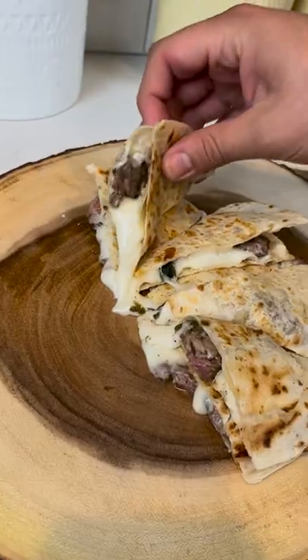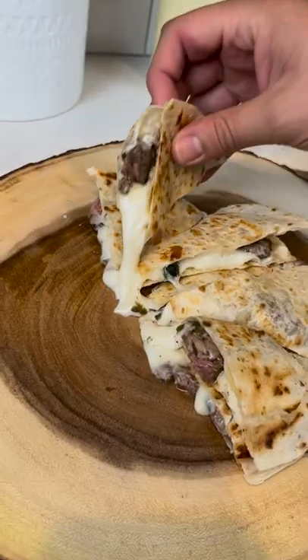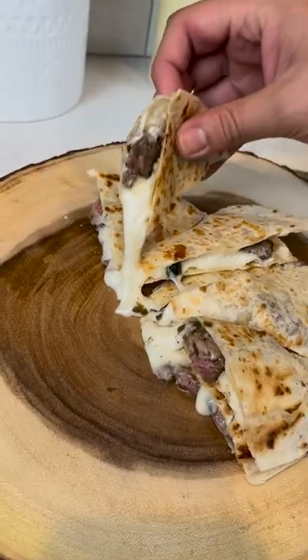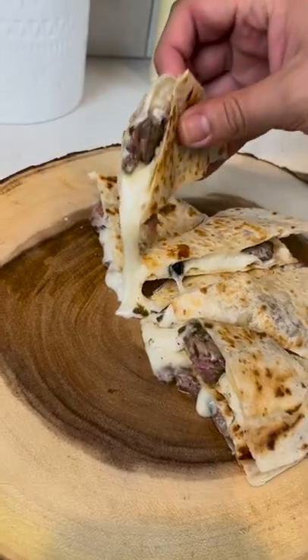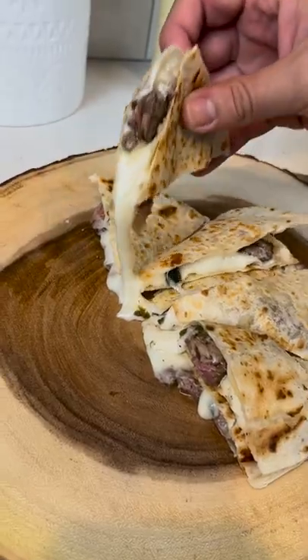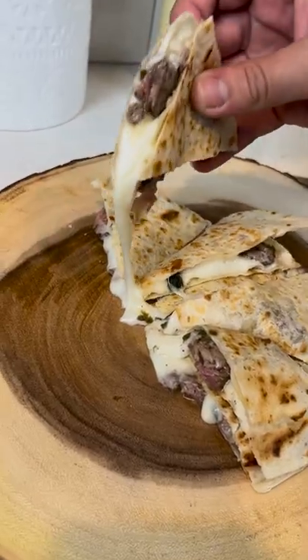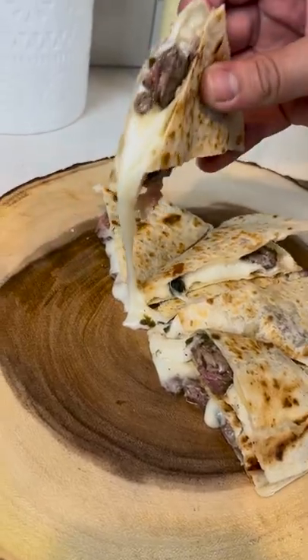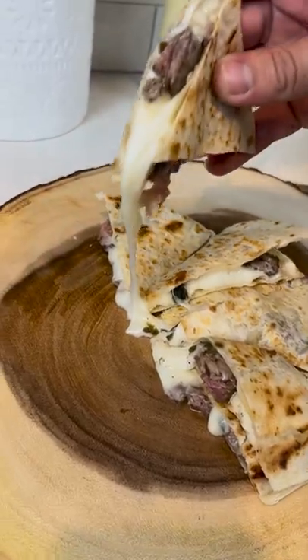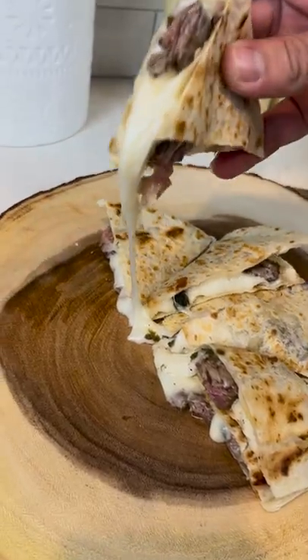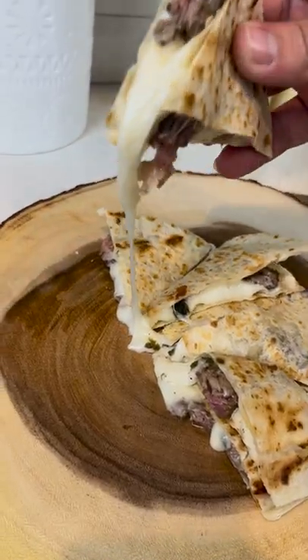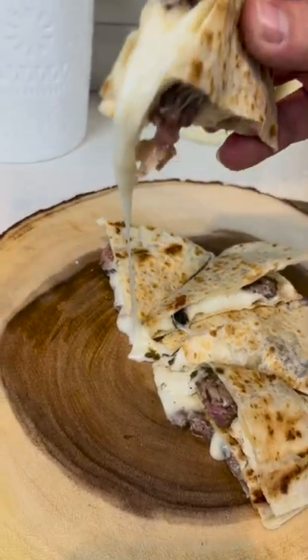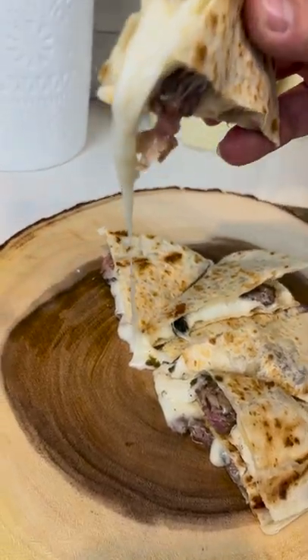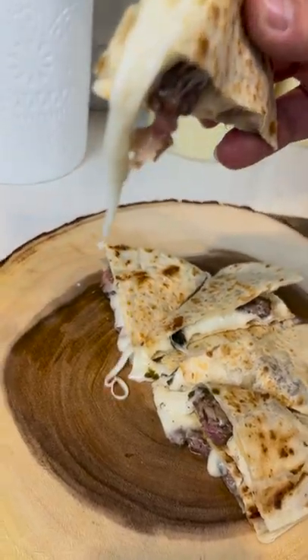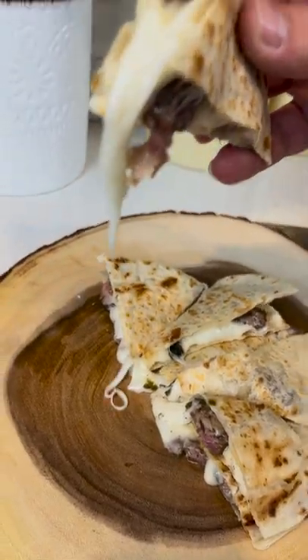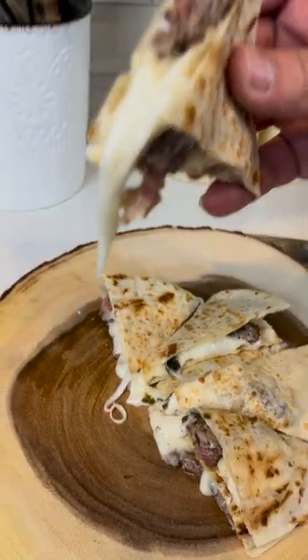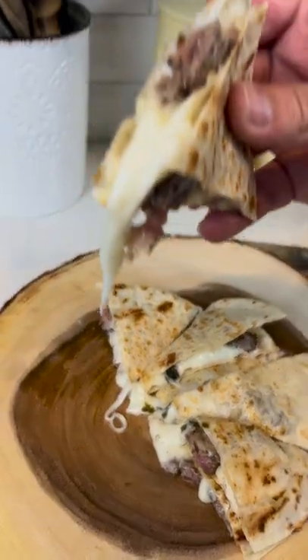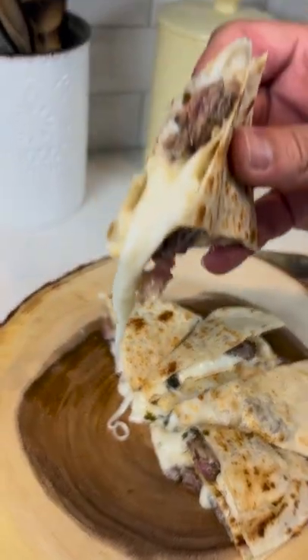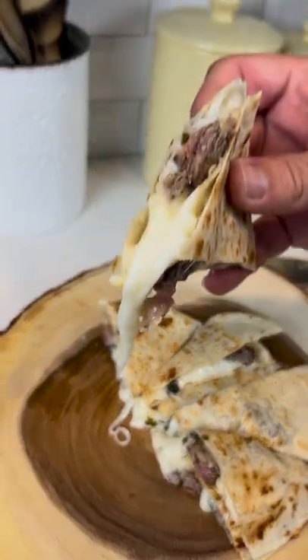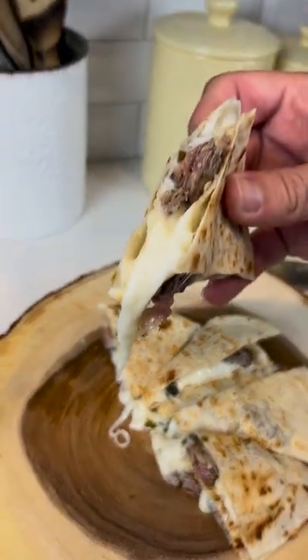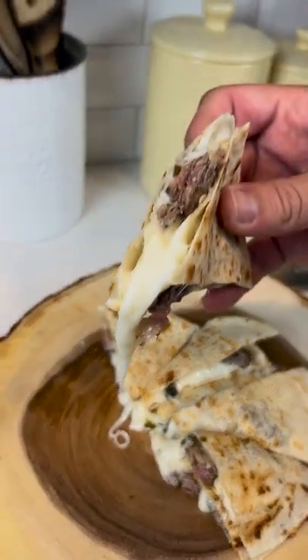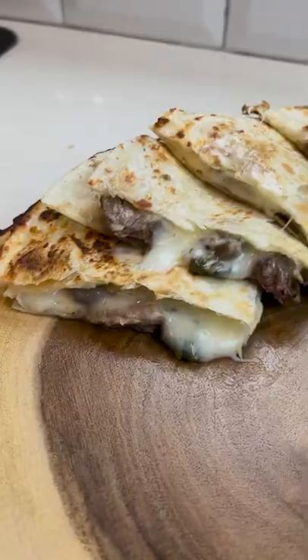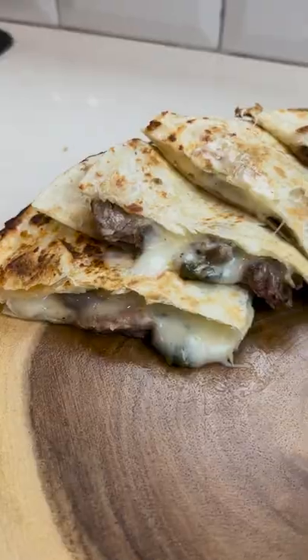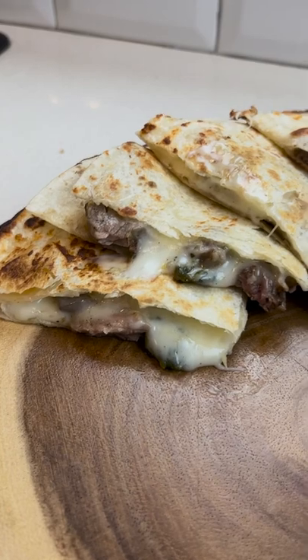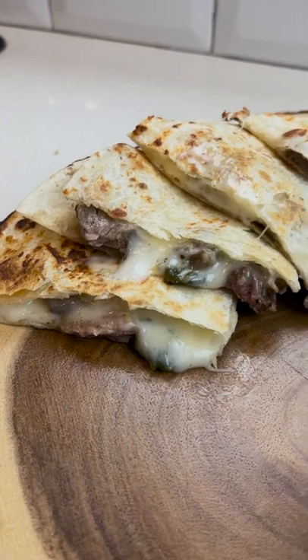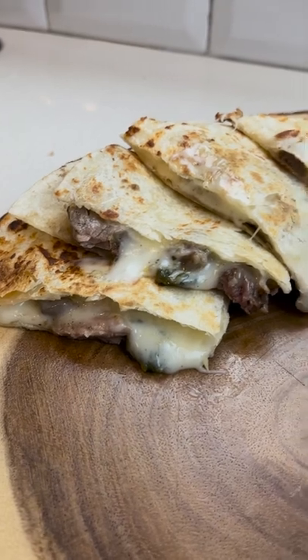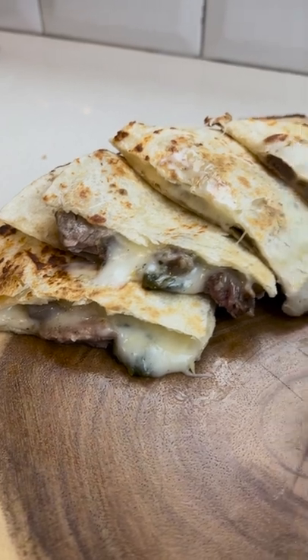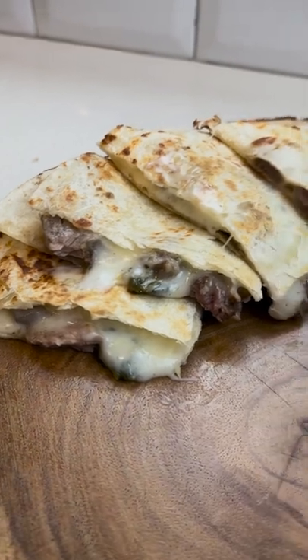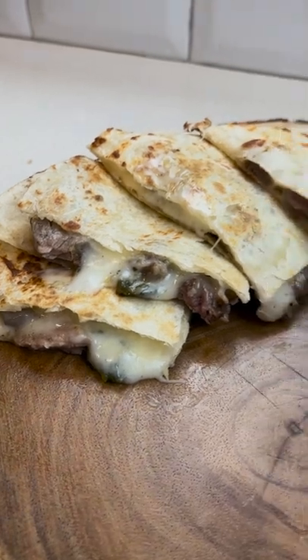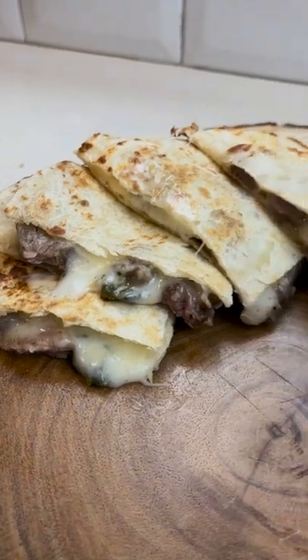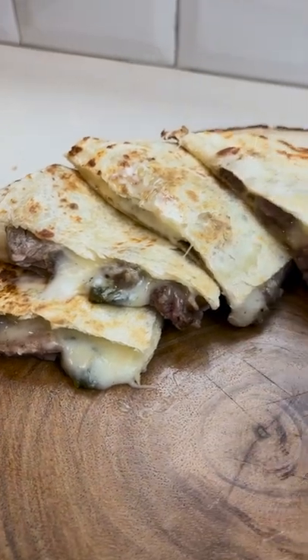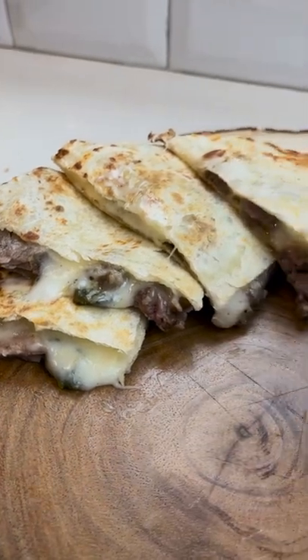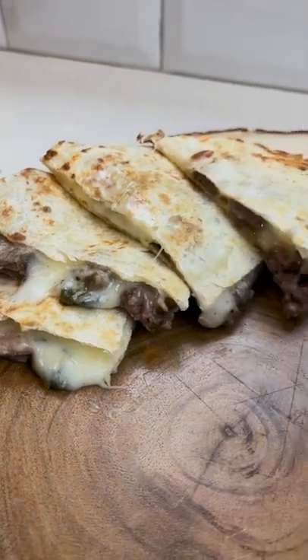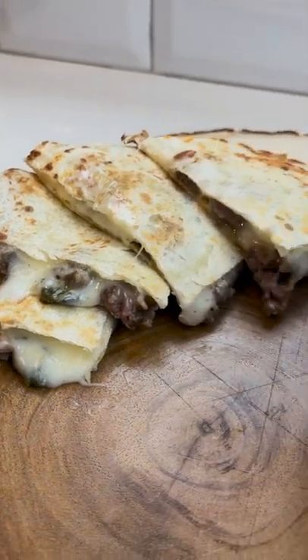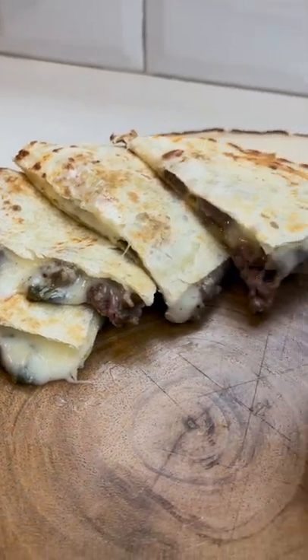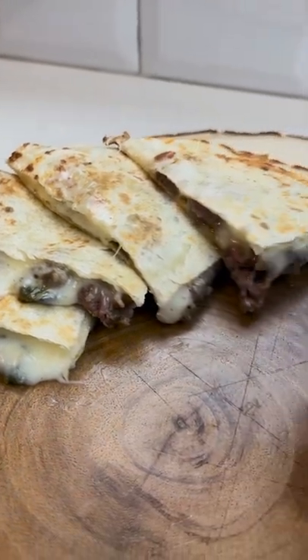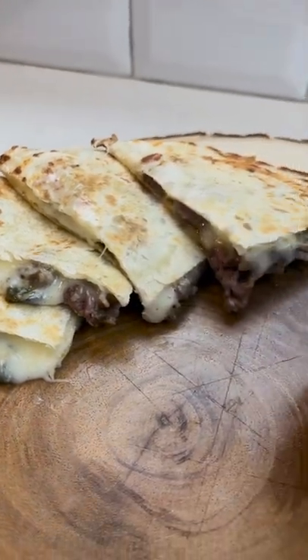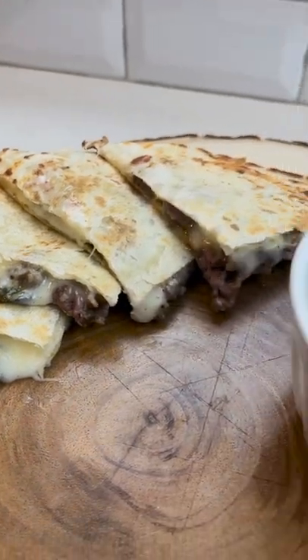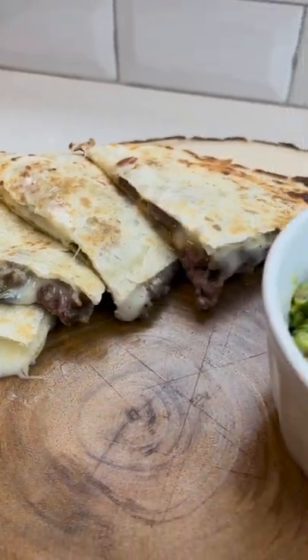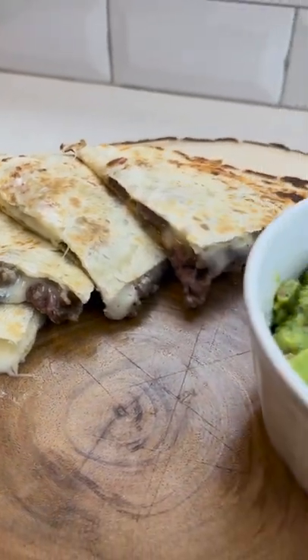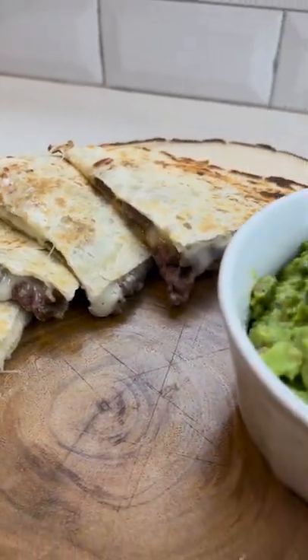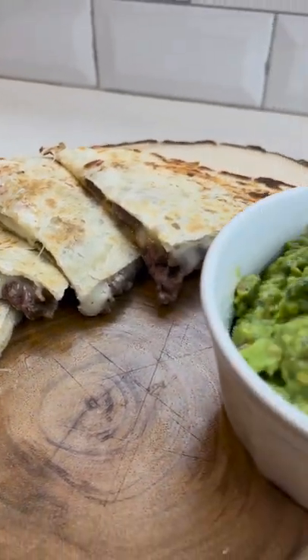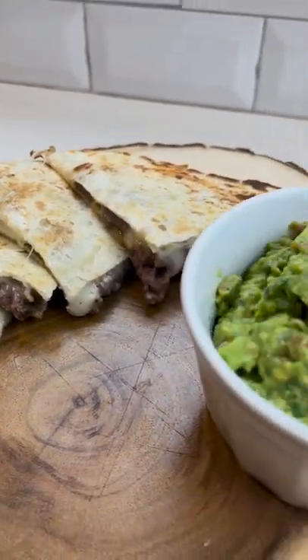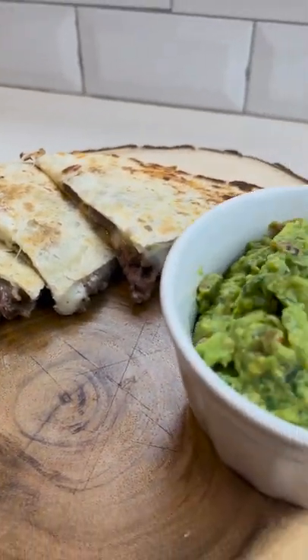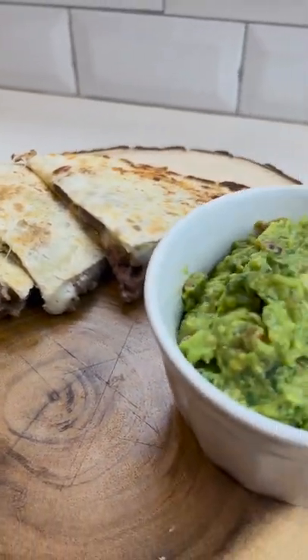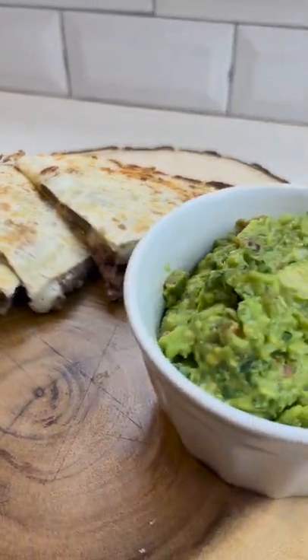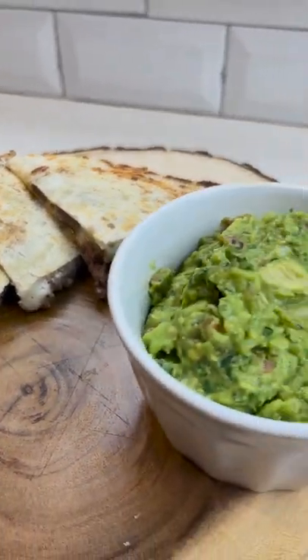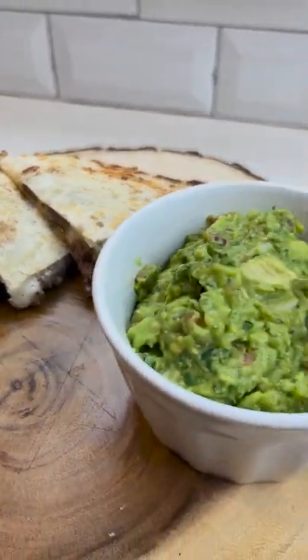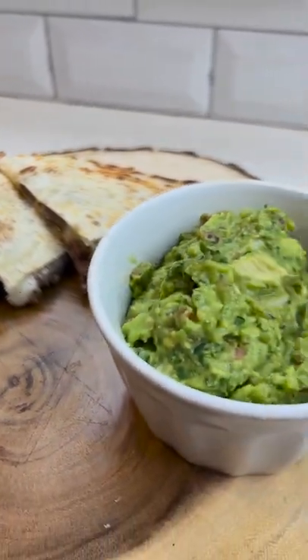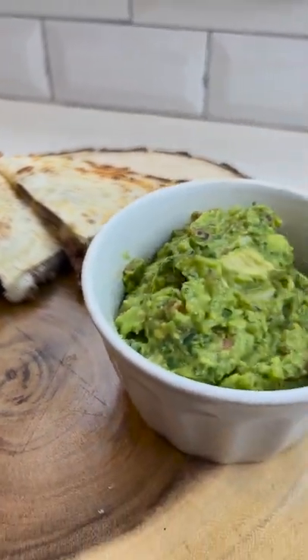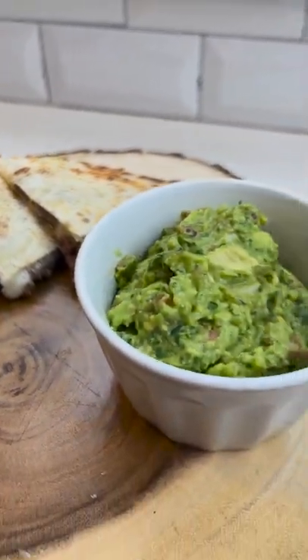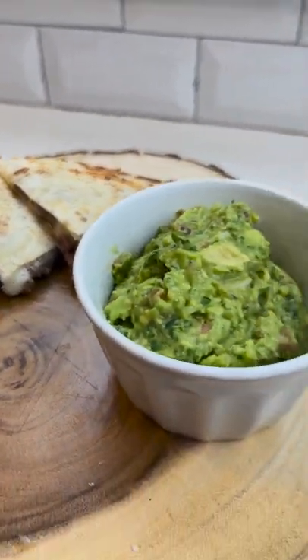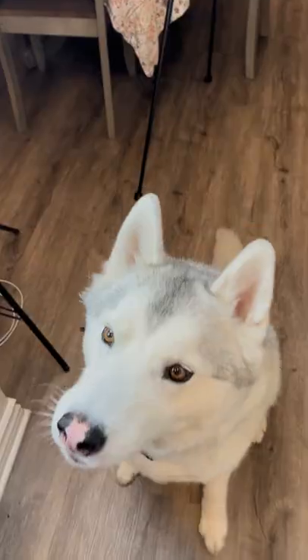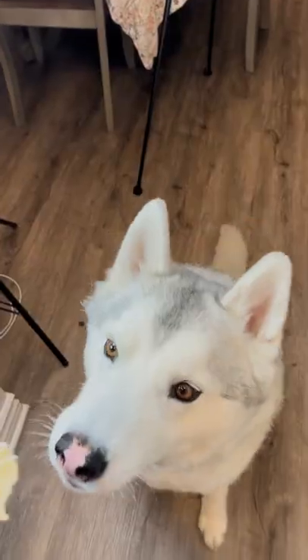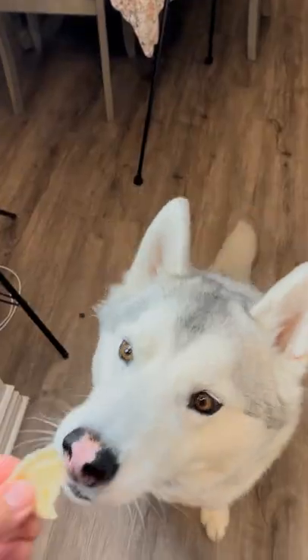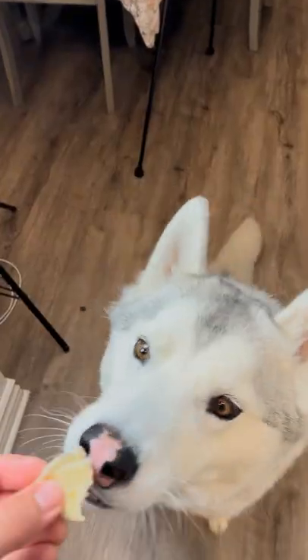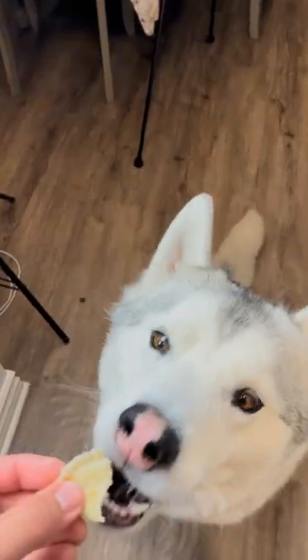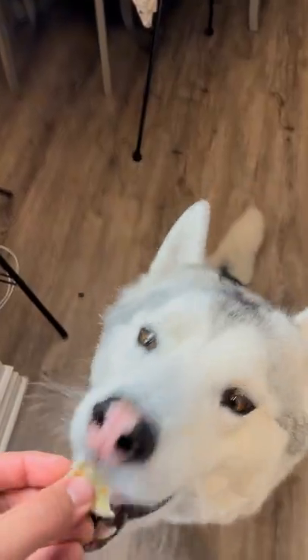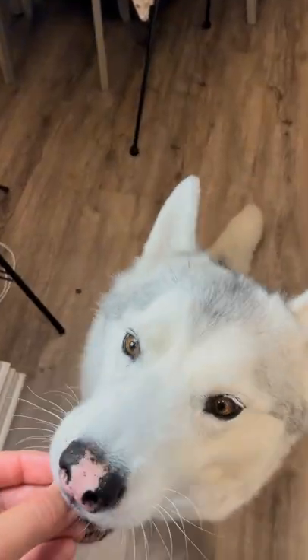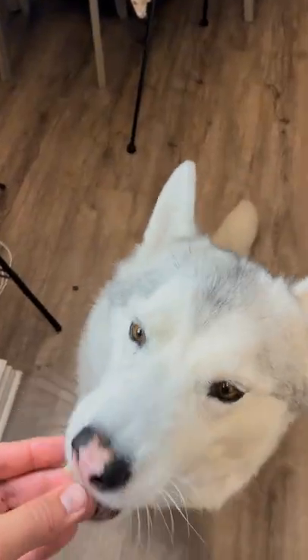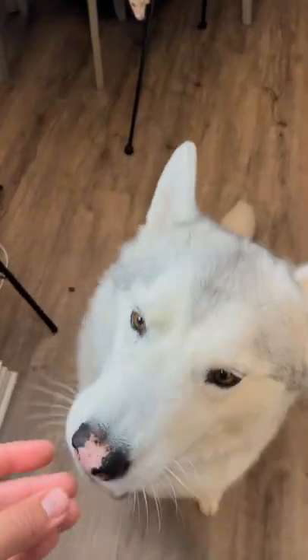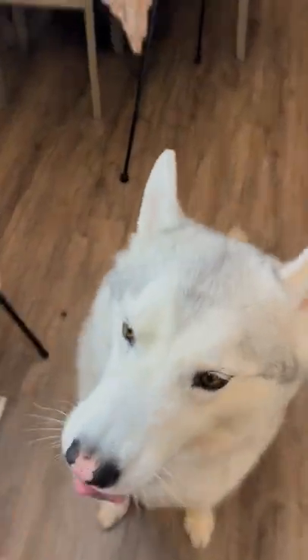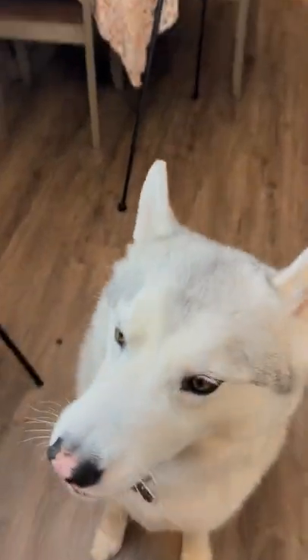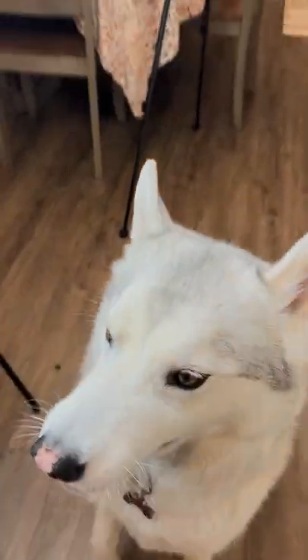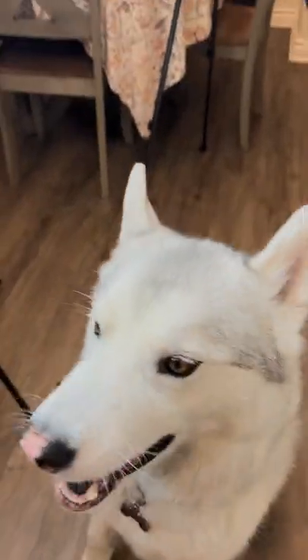You can optionally serve it with some homemade guacamole. There's a full recipe on my channel, and of course guys, it's Shiloh approved.